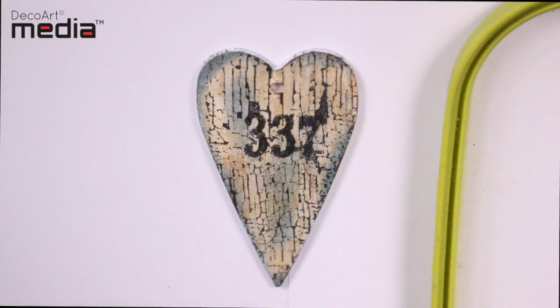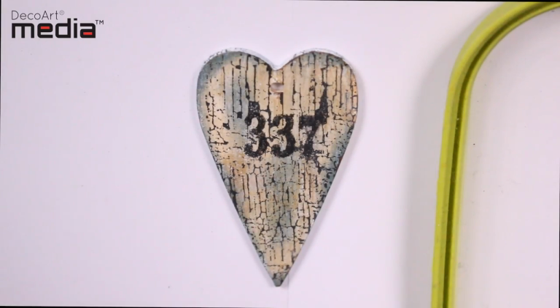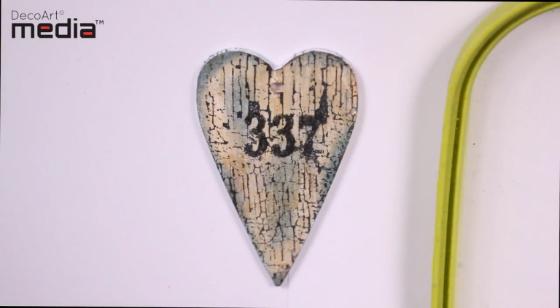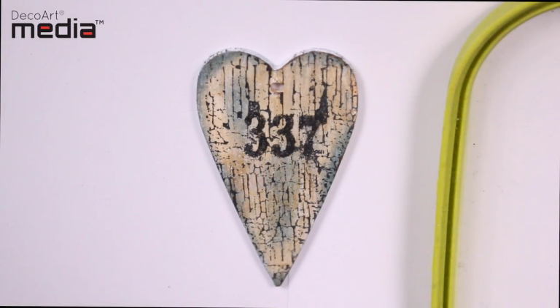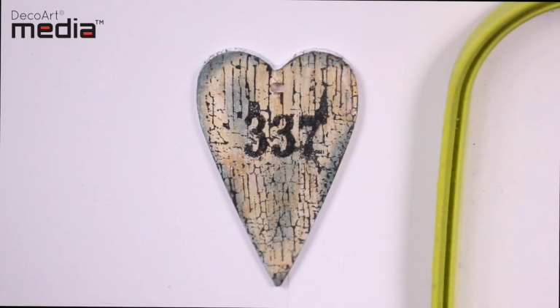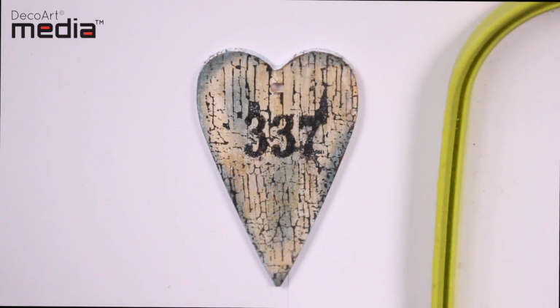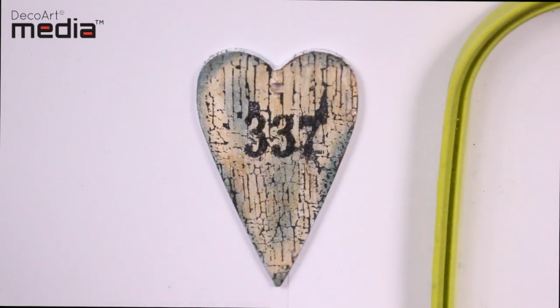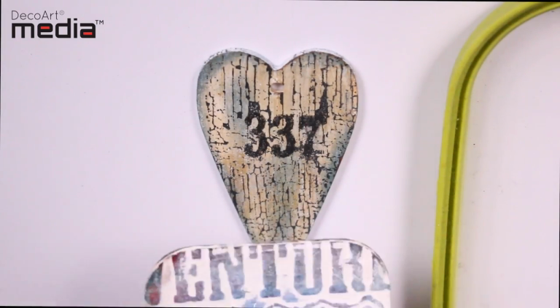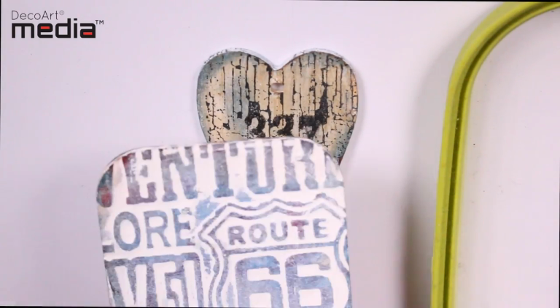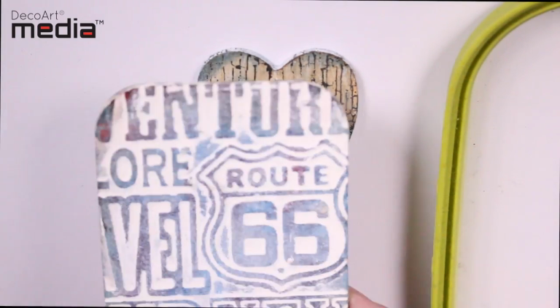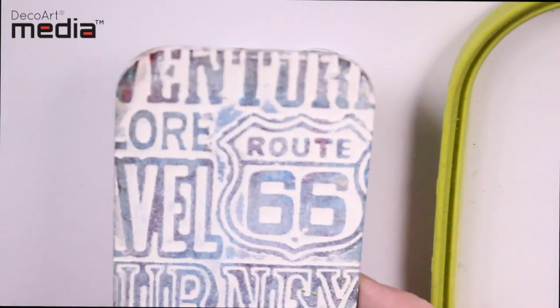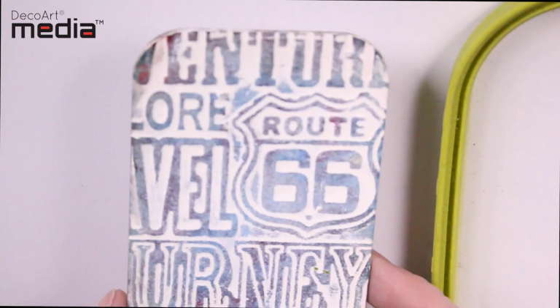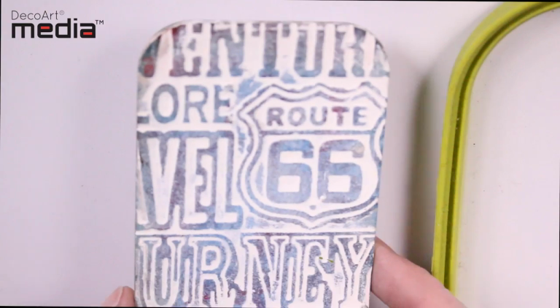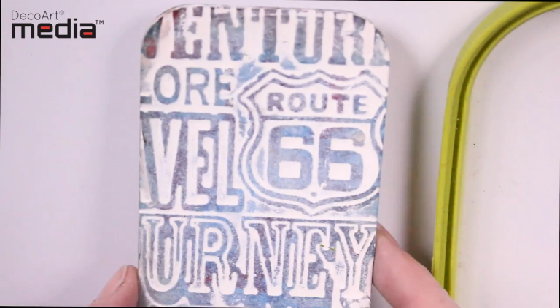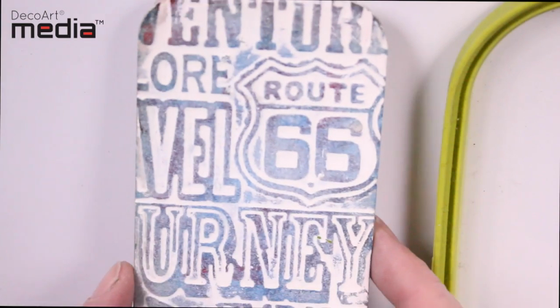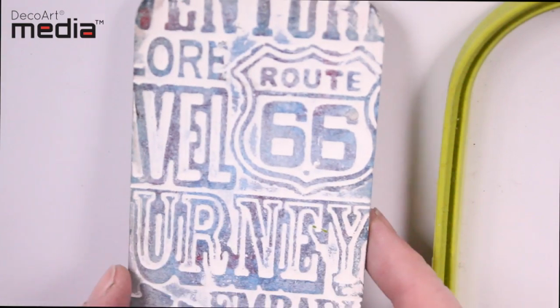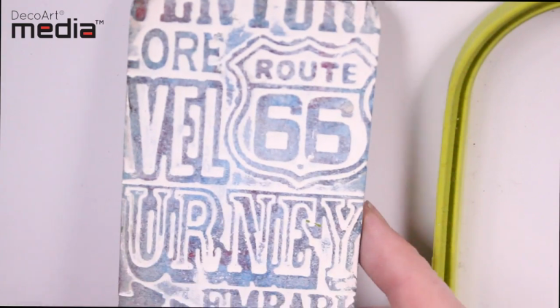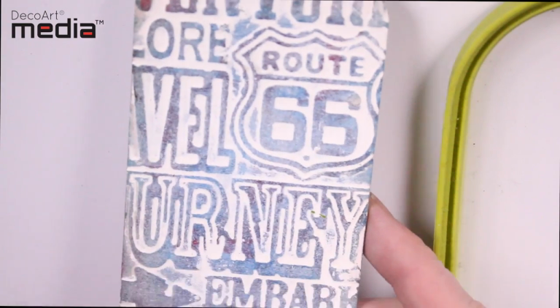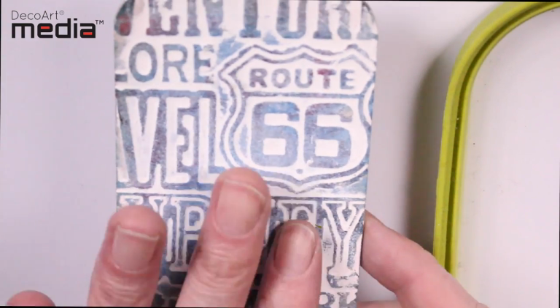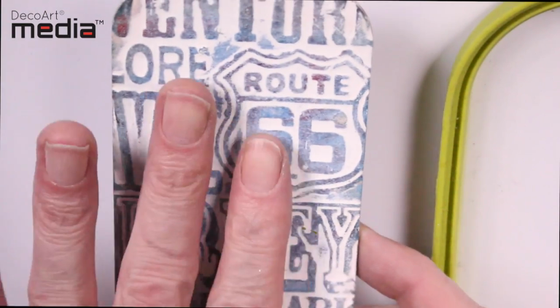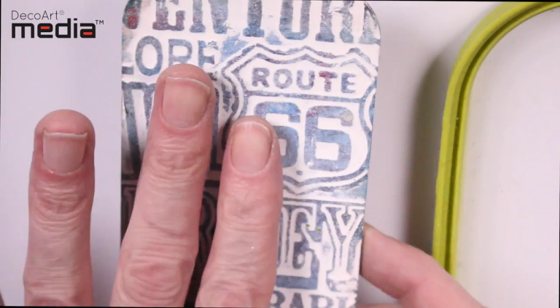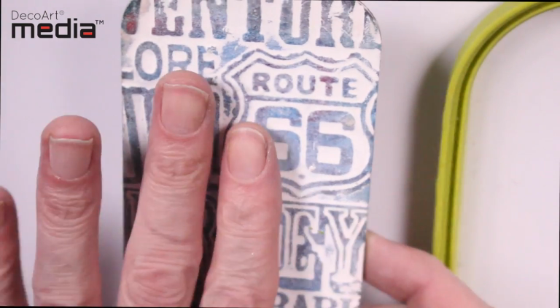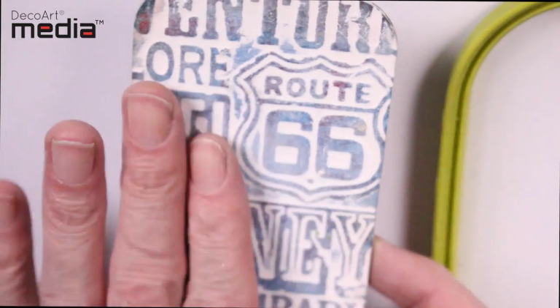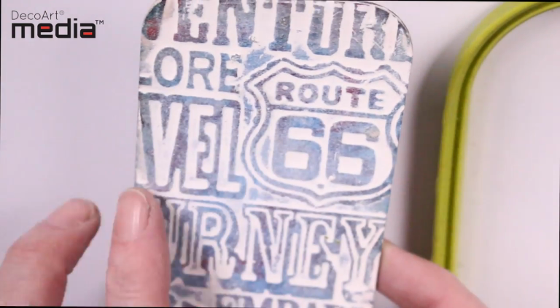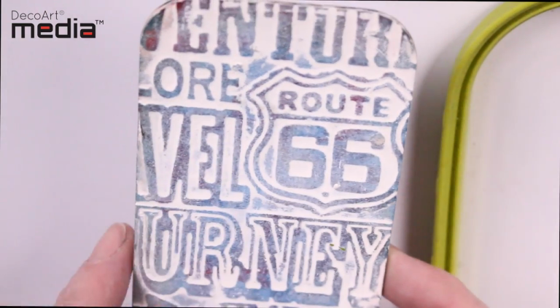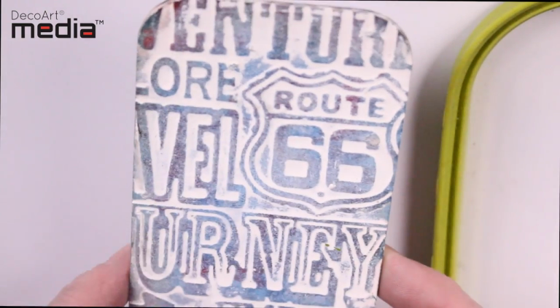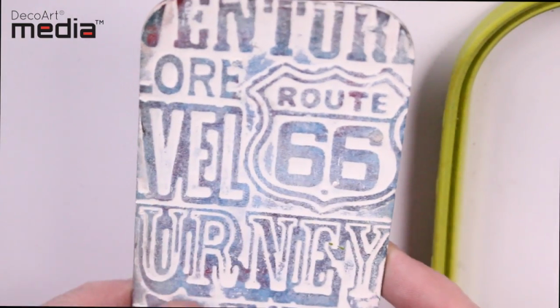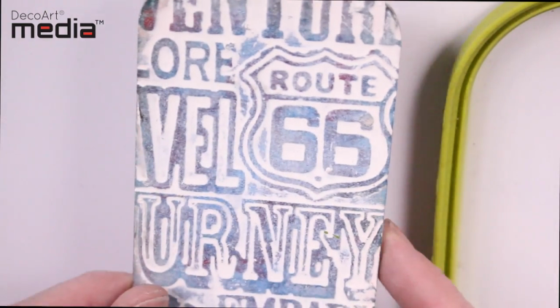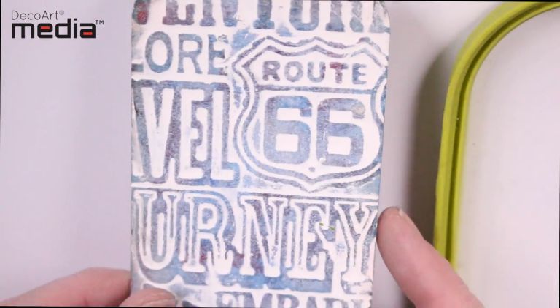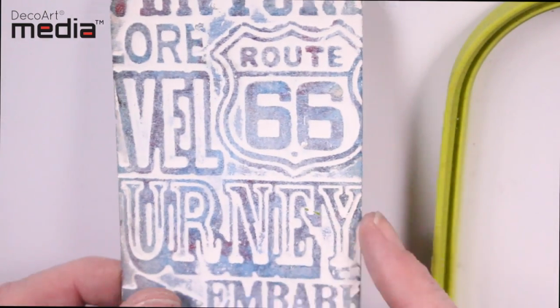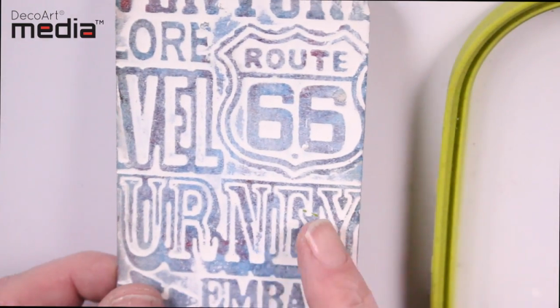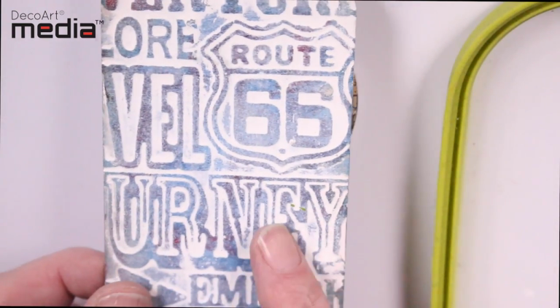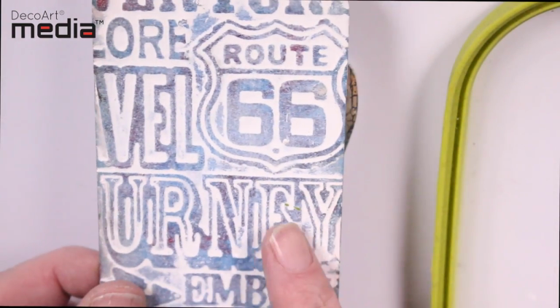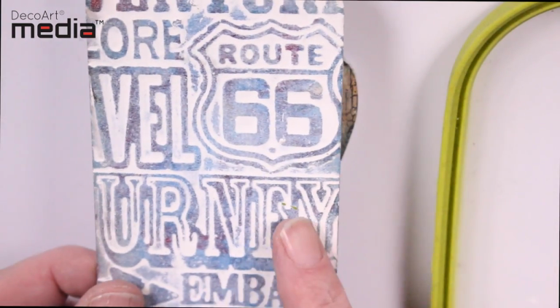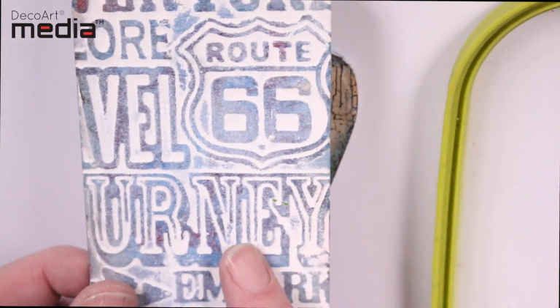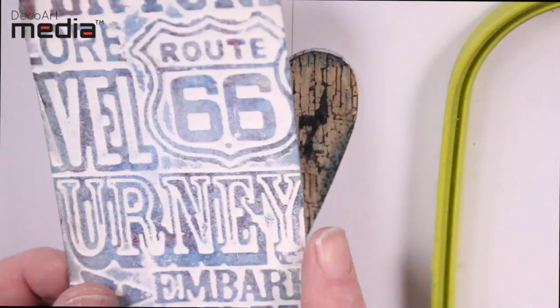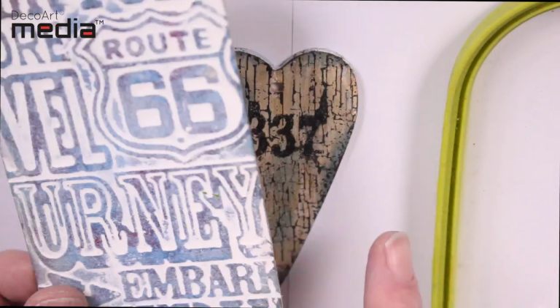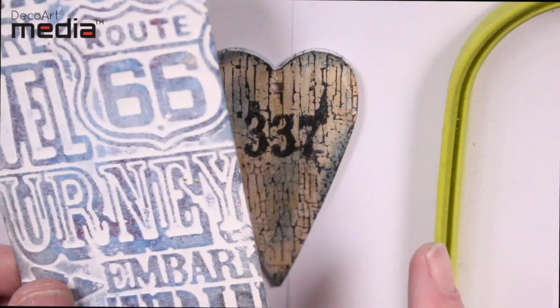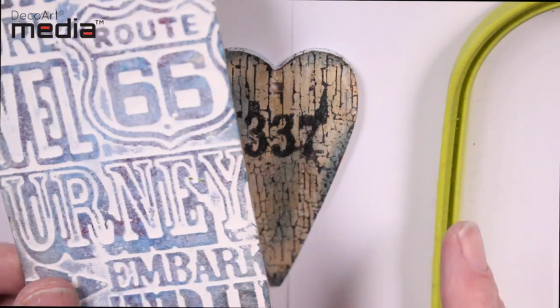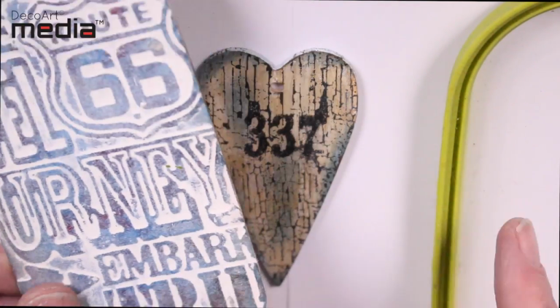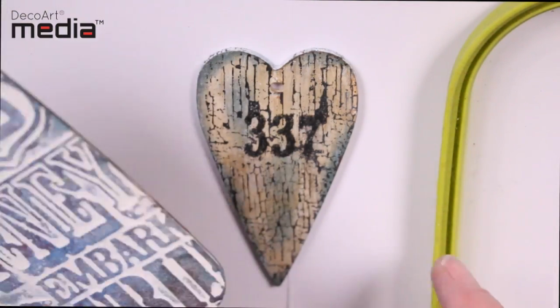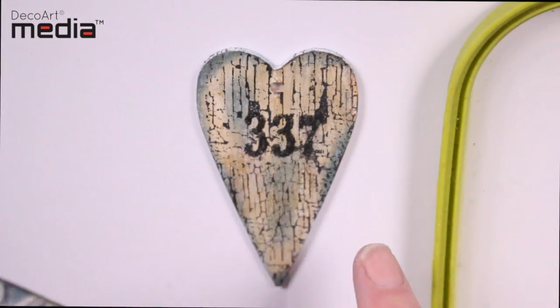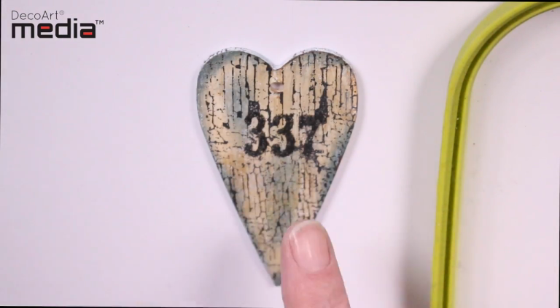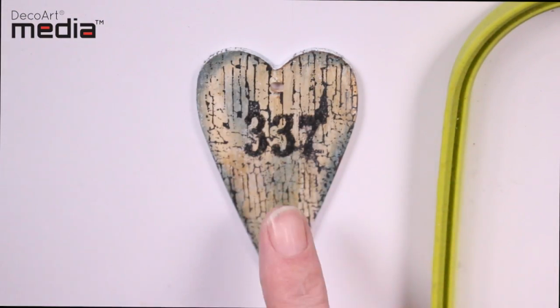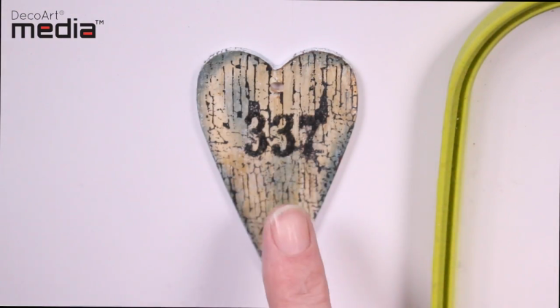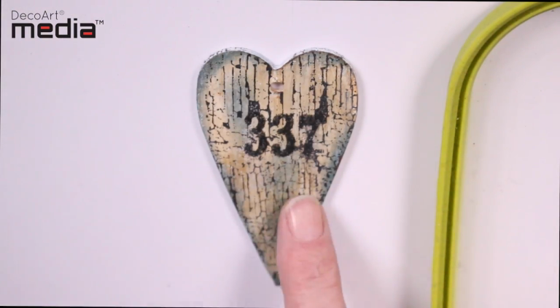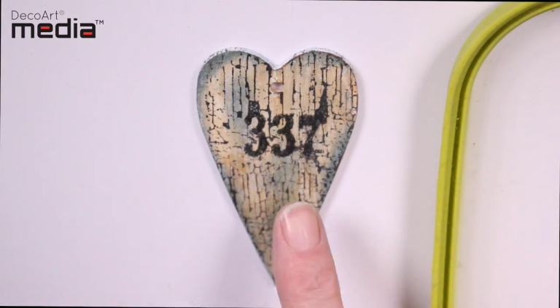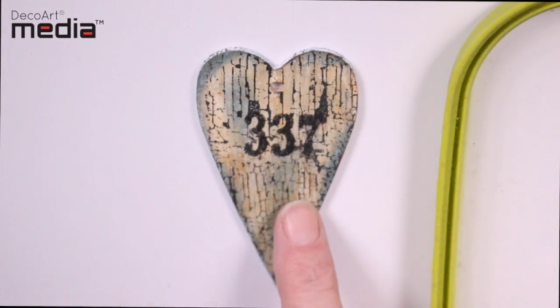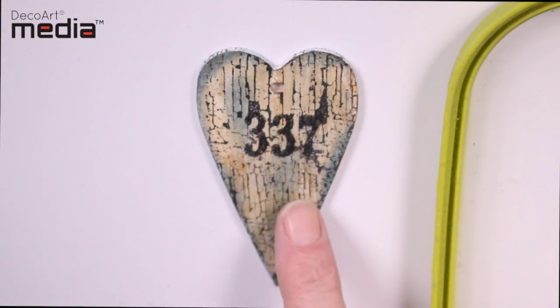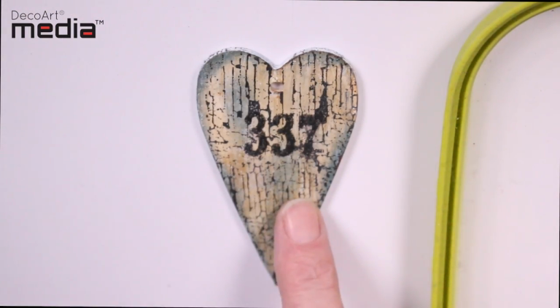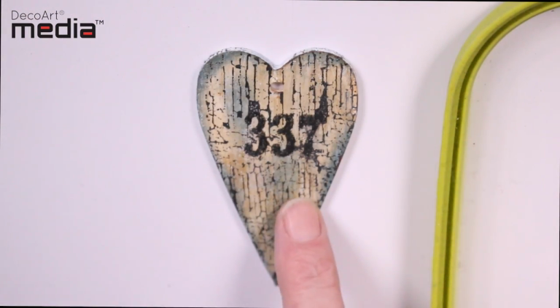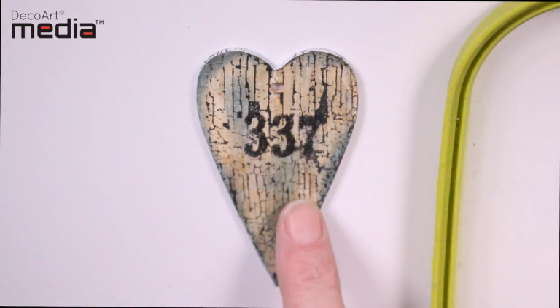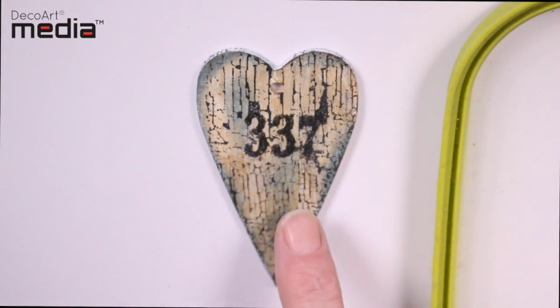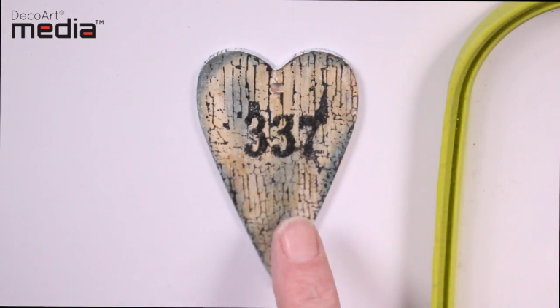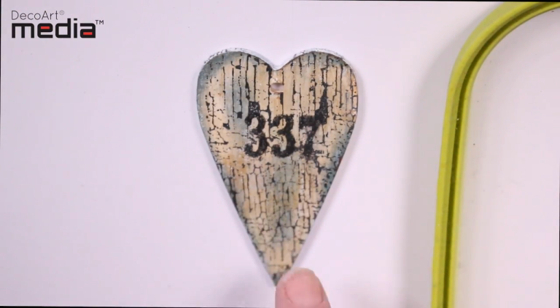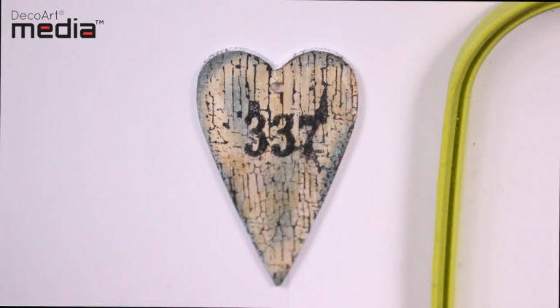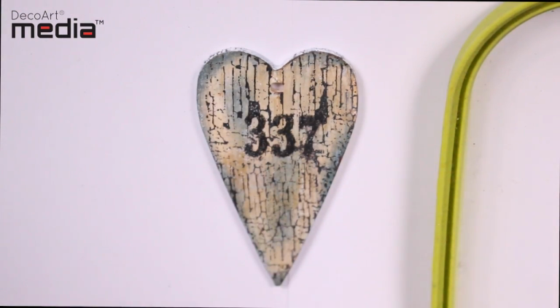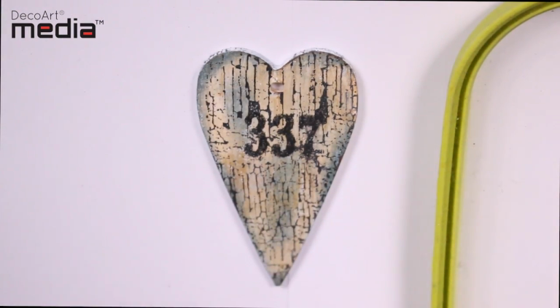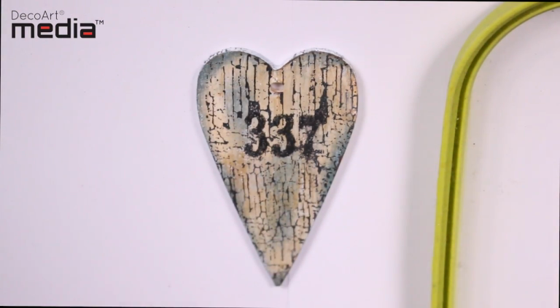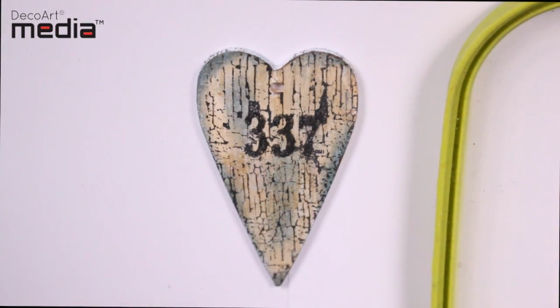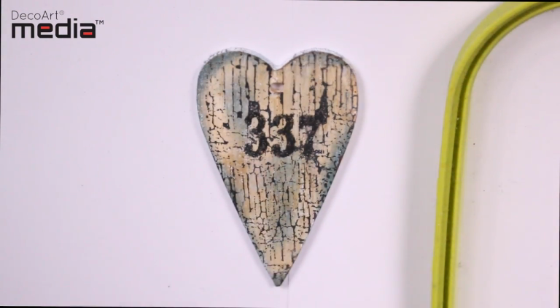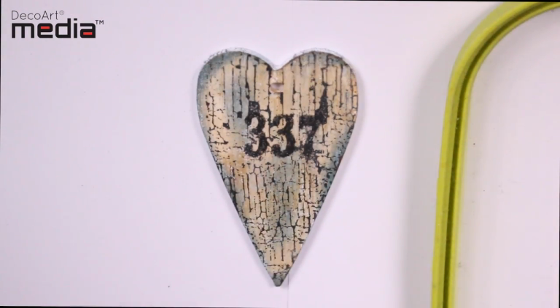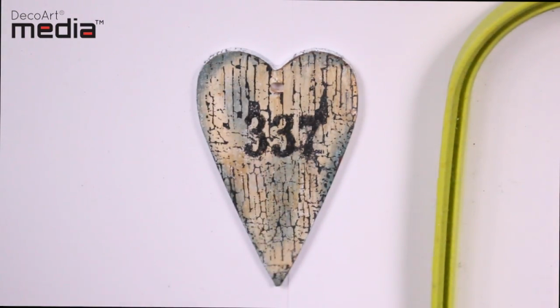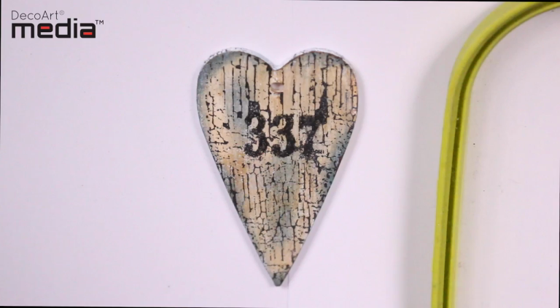In previous videos on Antiguan creams I showed you how to use them on a textured surface, but in this video we're going to be using them on a flat surface.